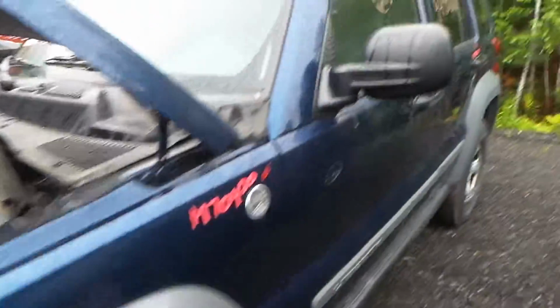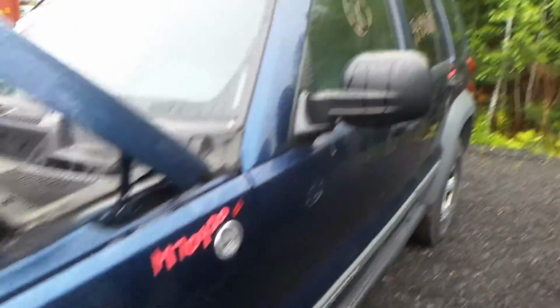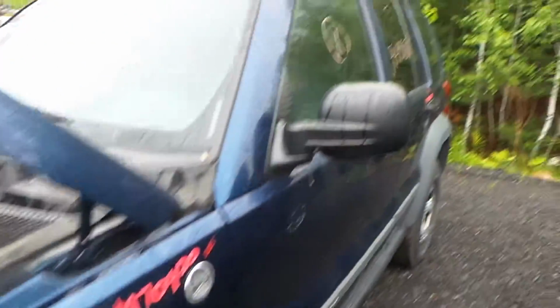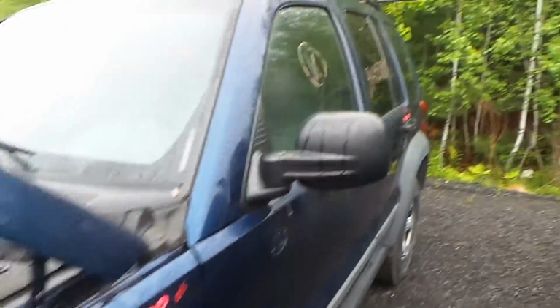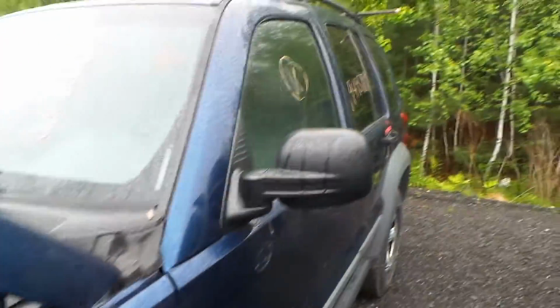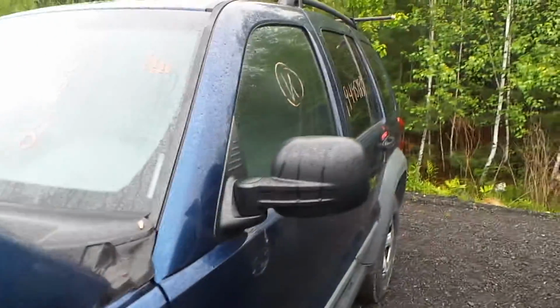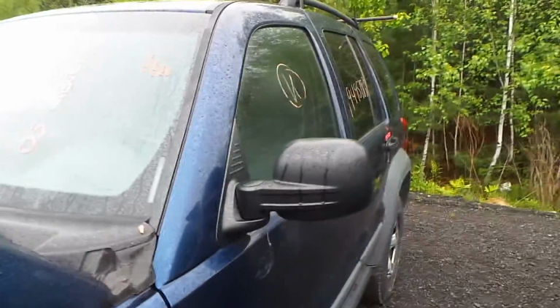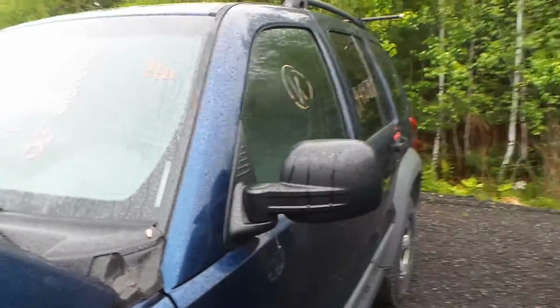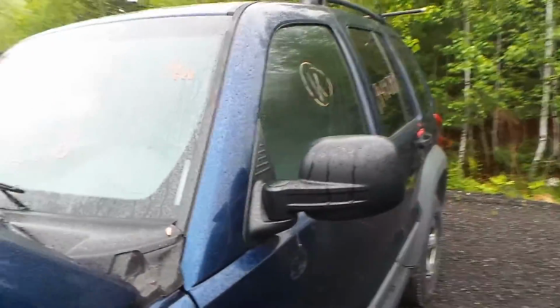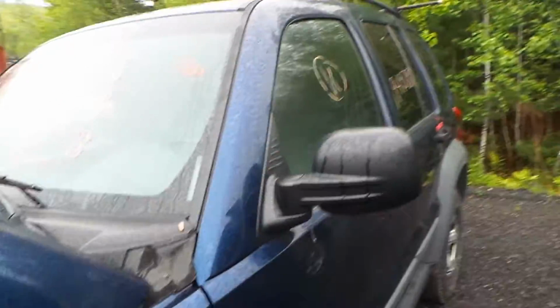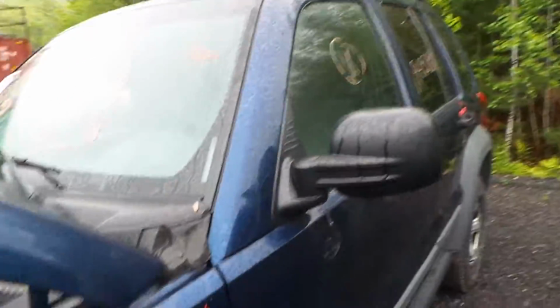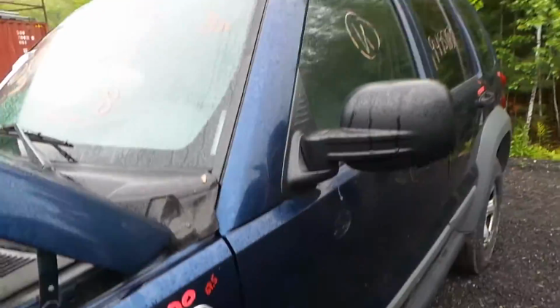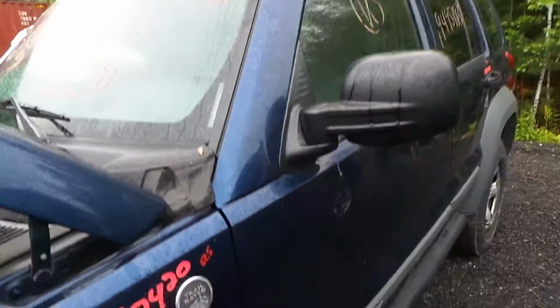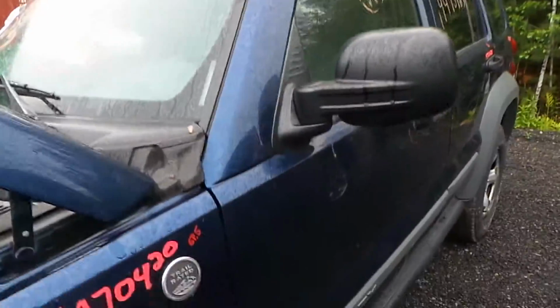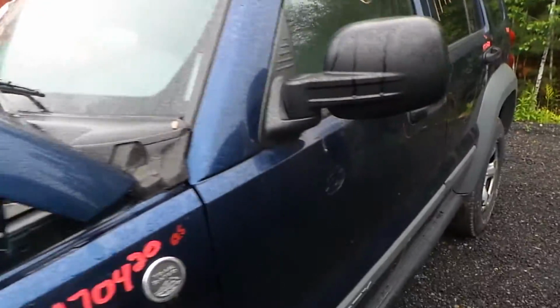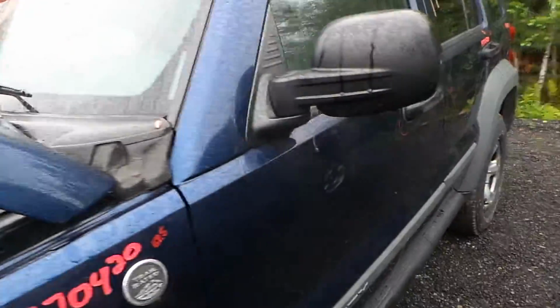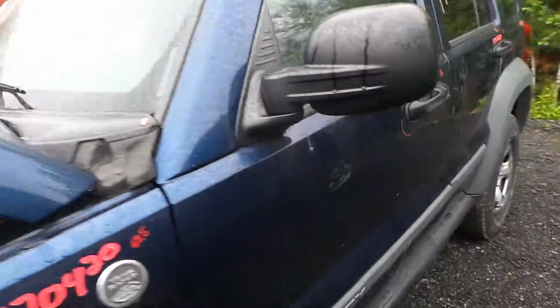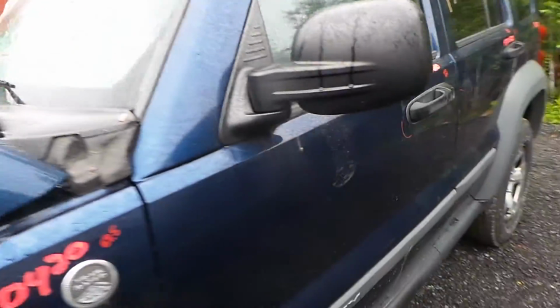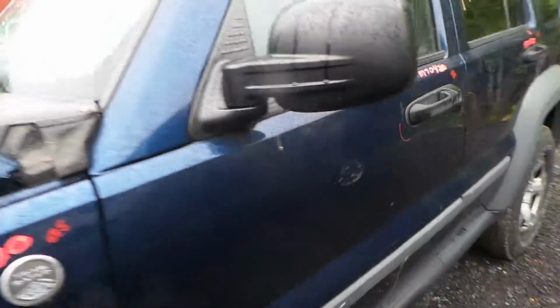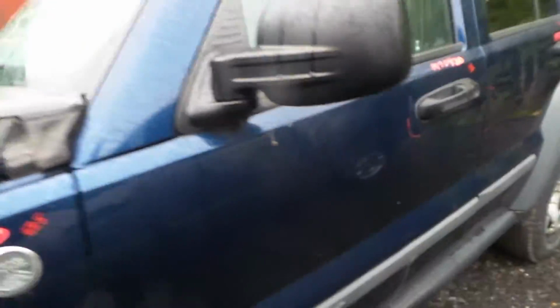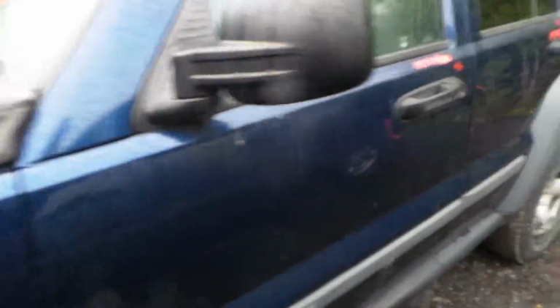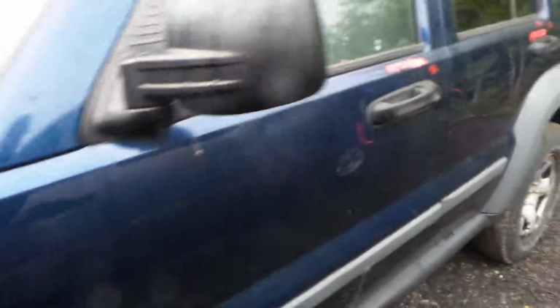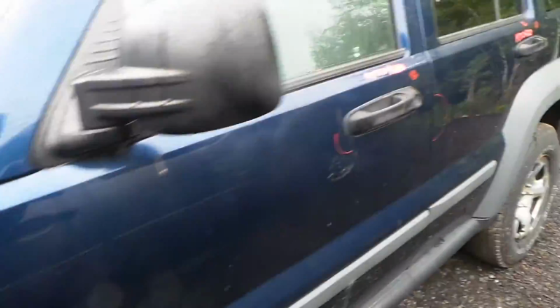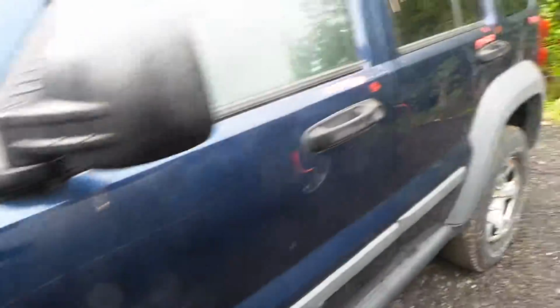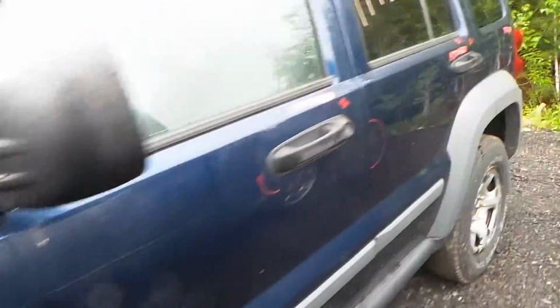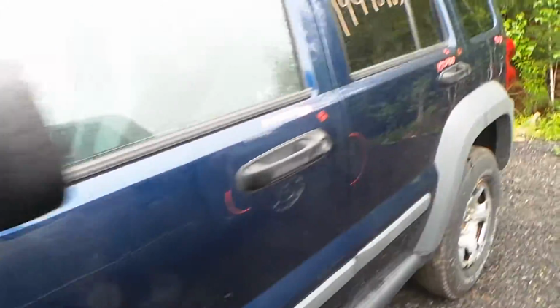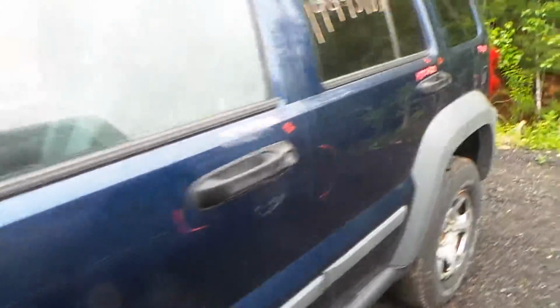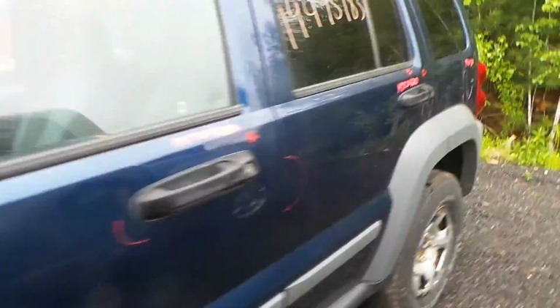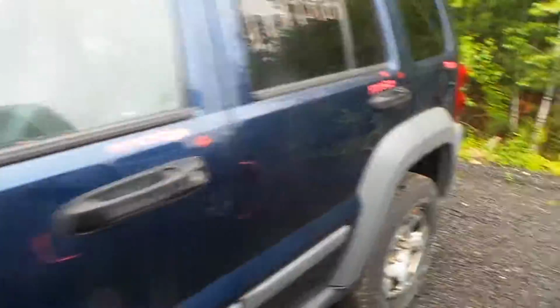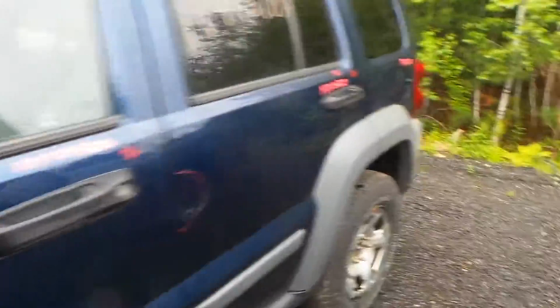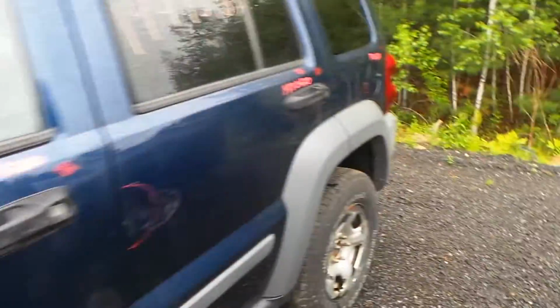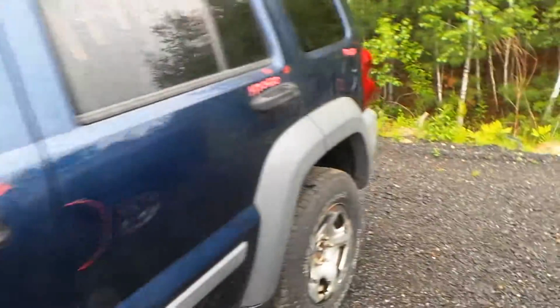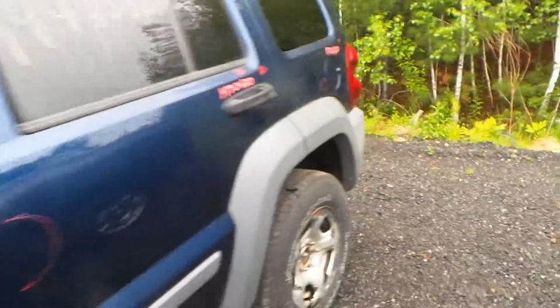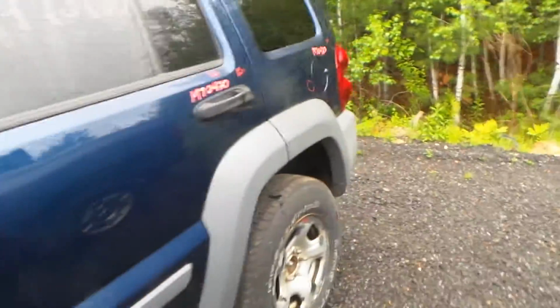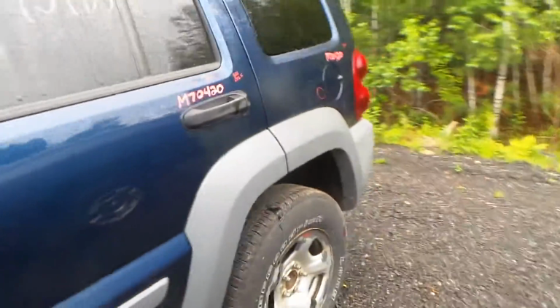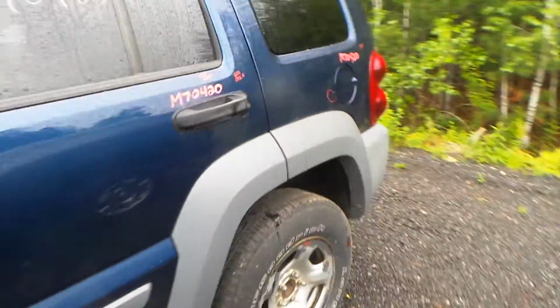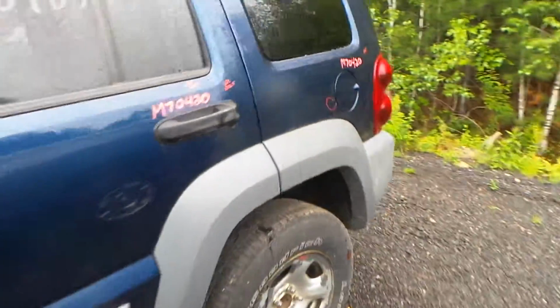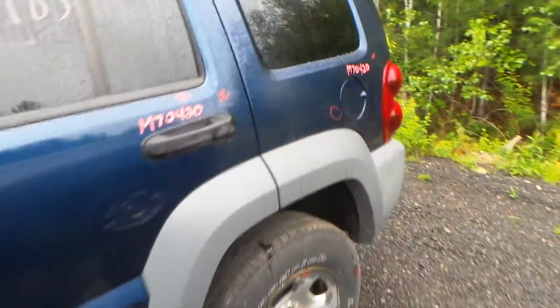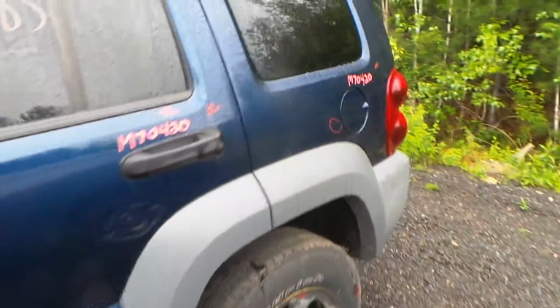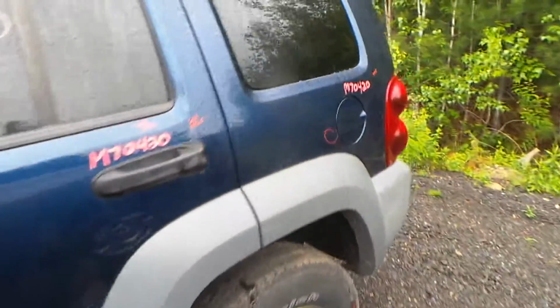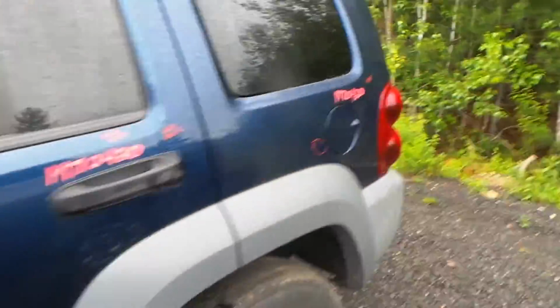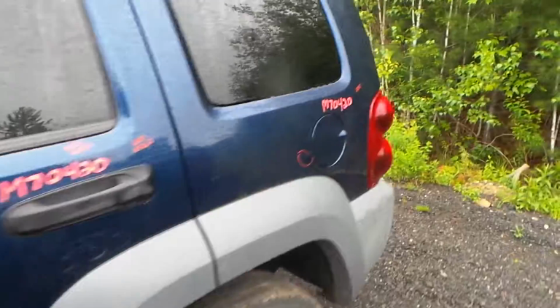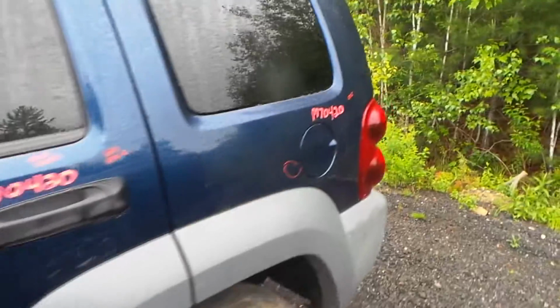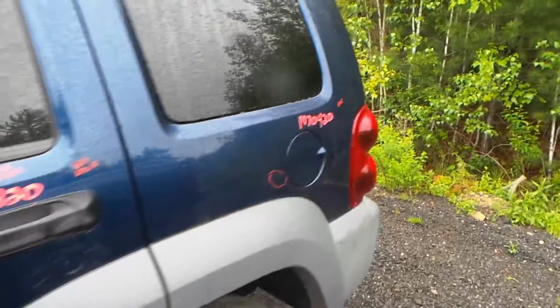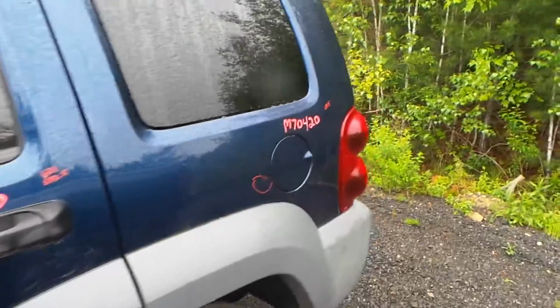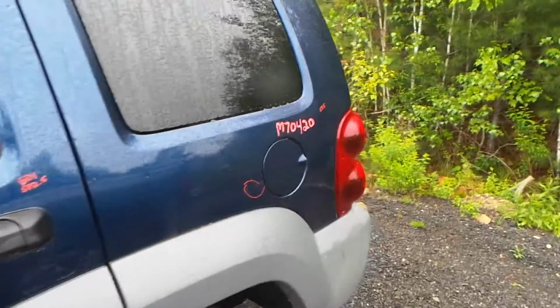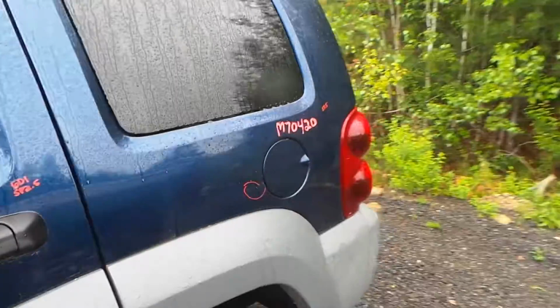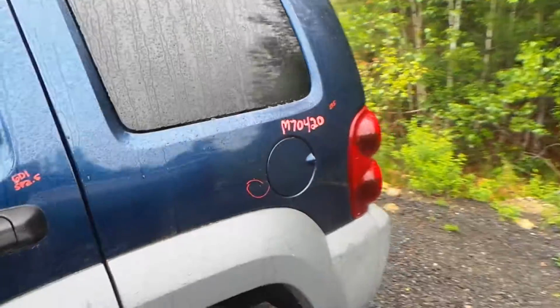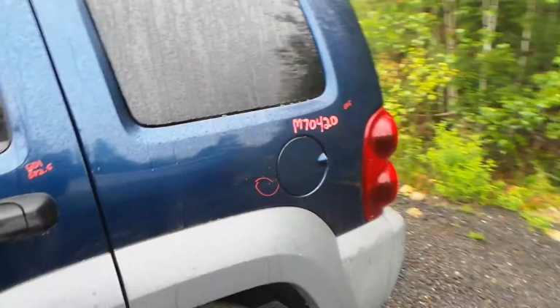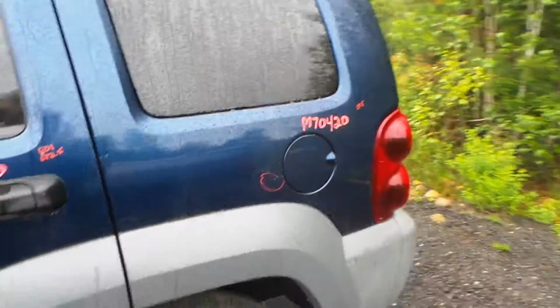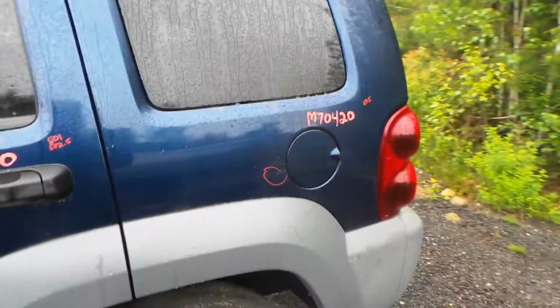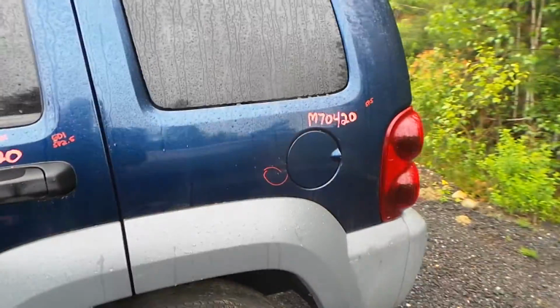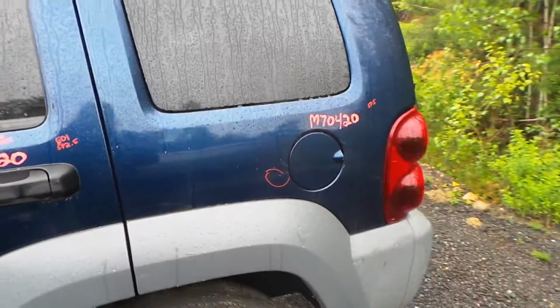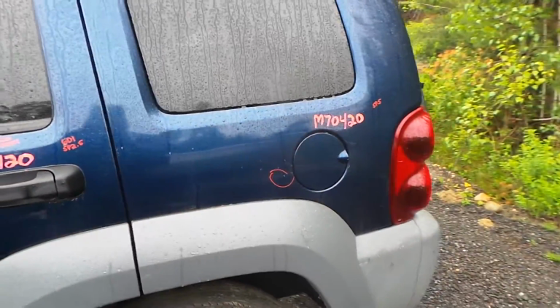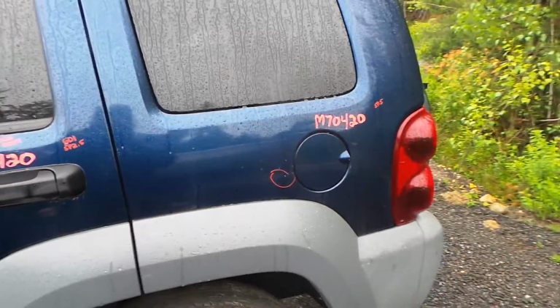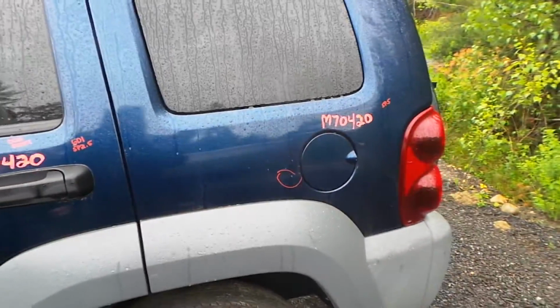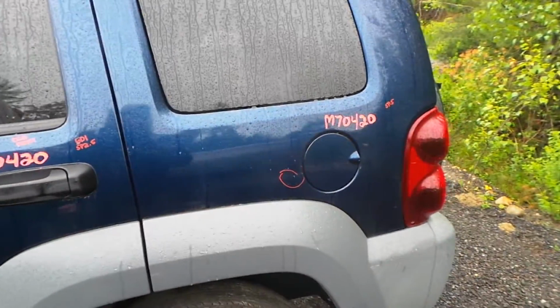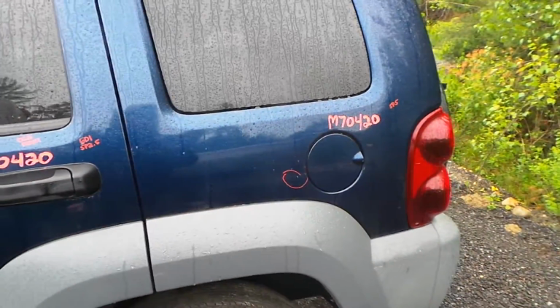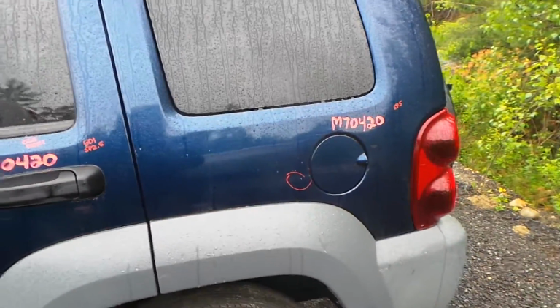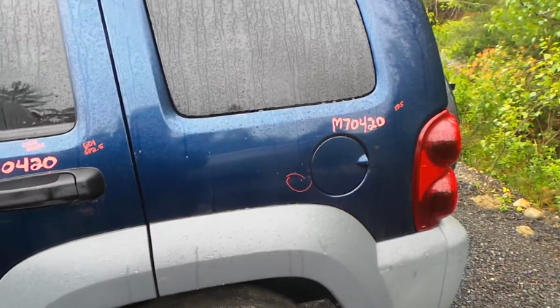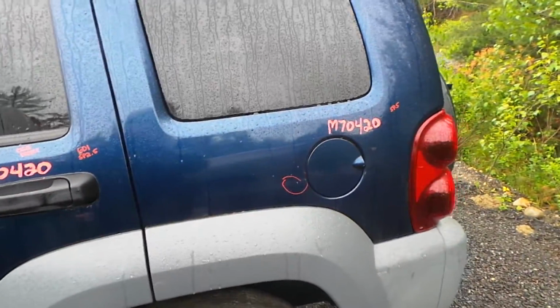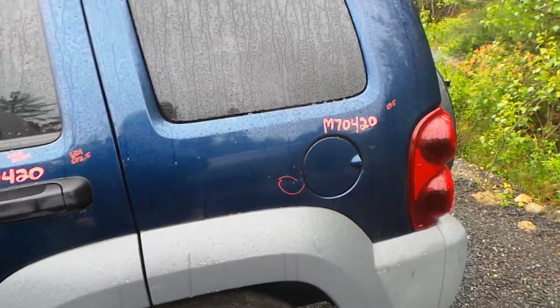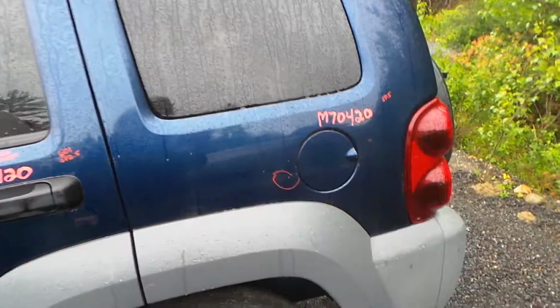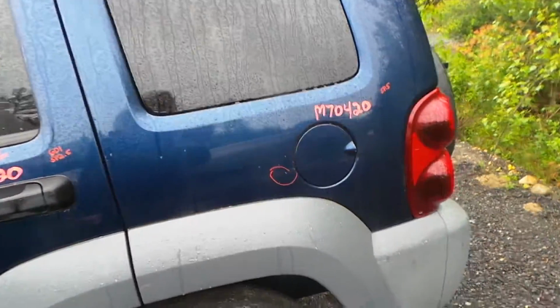Both of the doors are good for parts — they have good windows and good regulators. The quarter panel also has a small ding, but is in good shape.